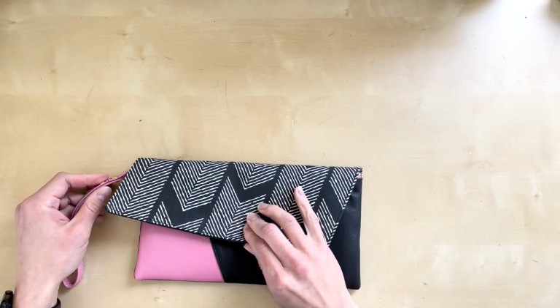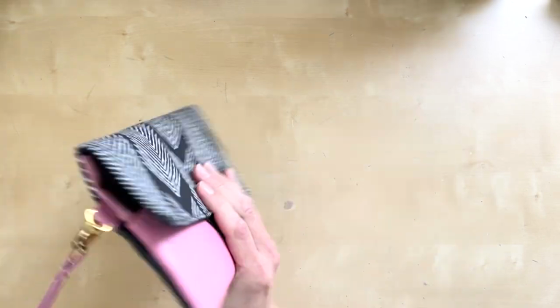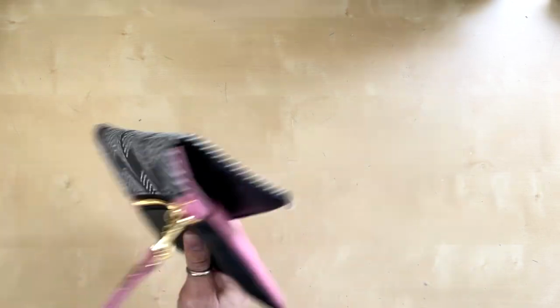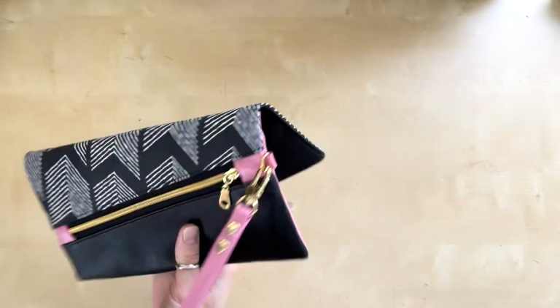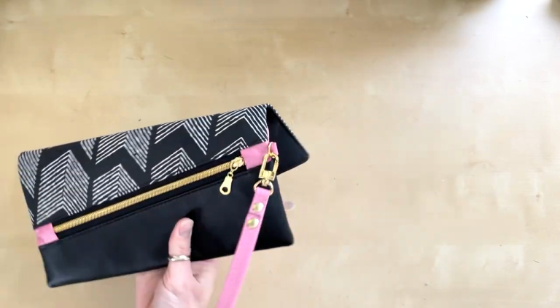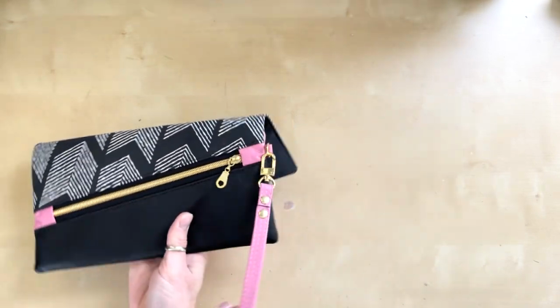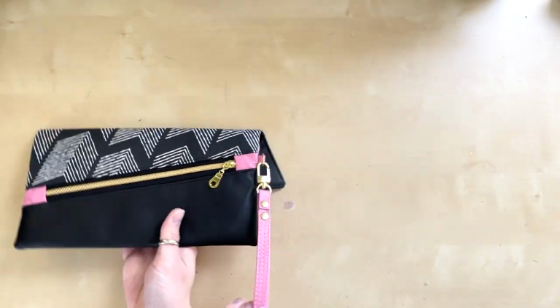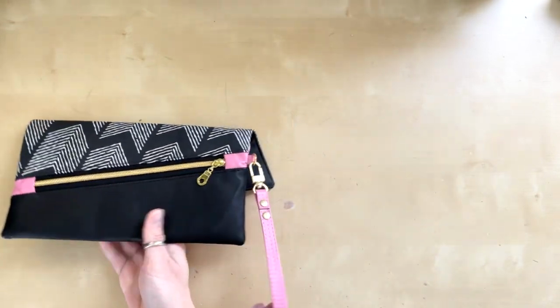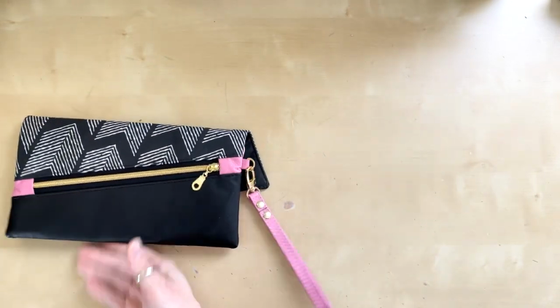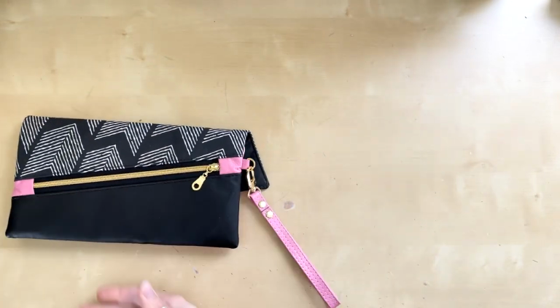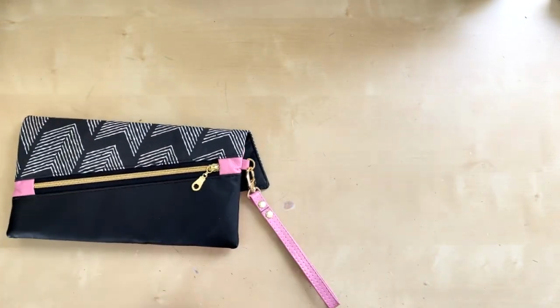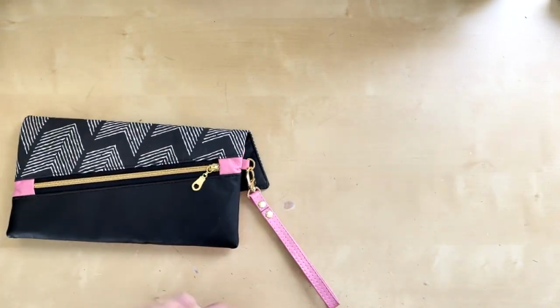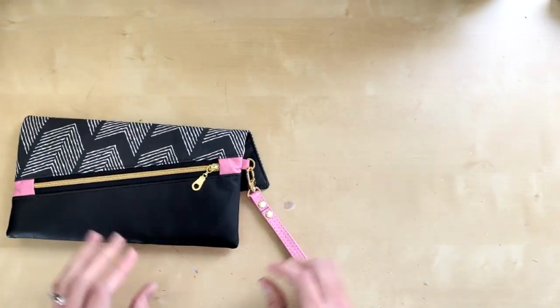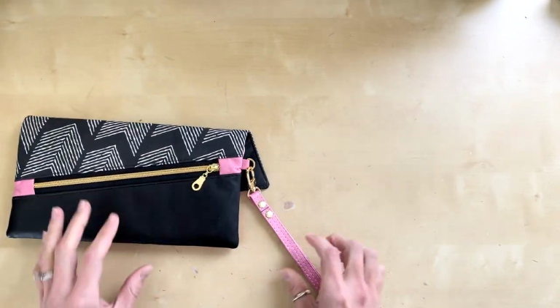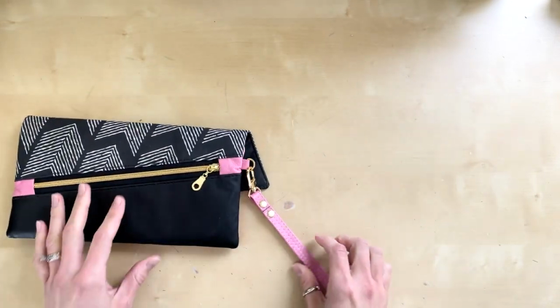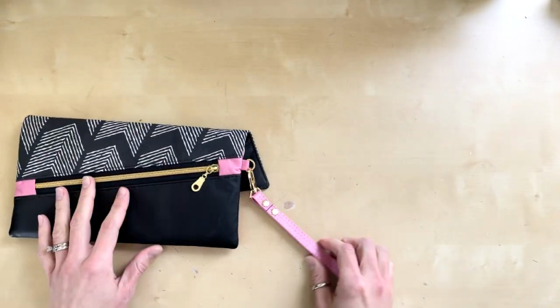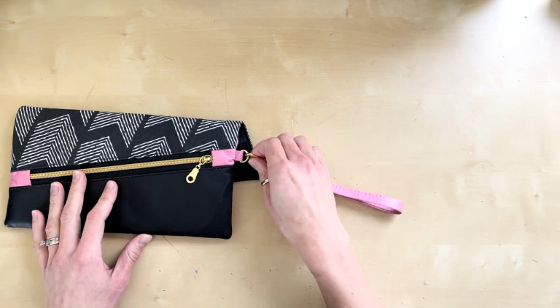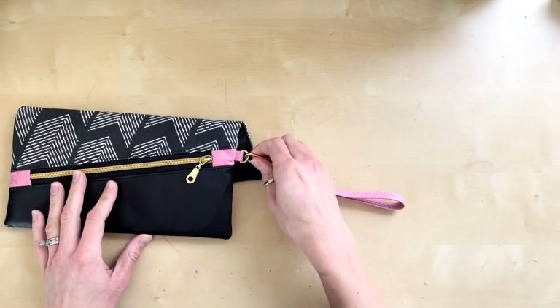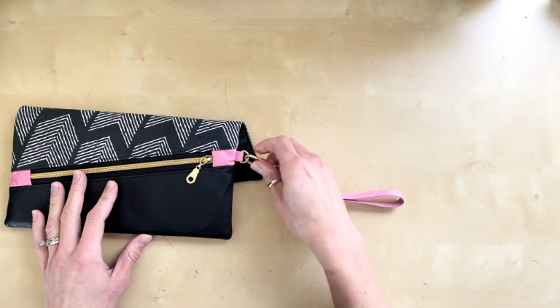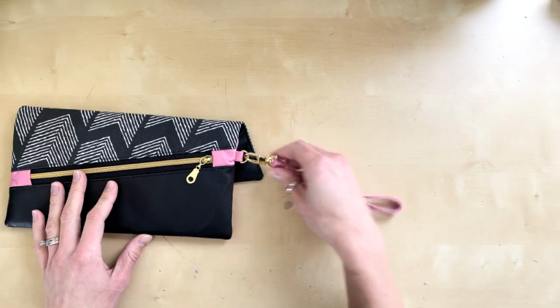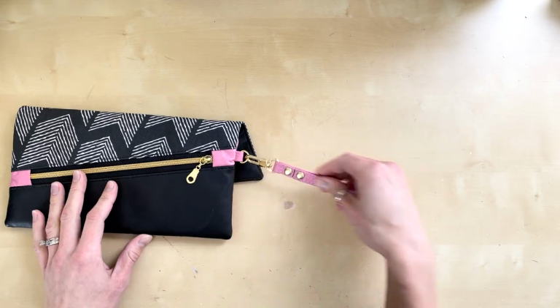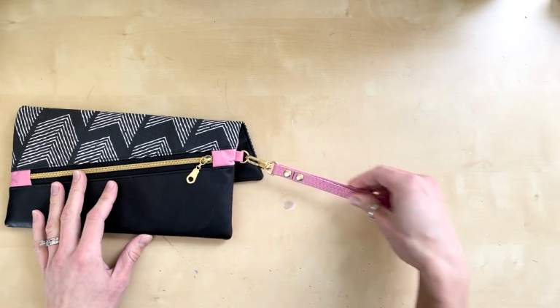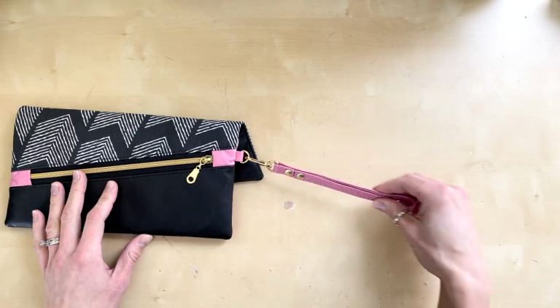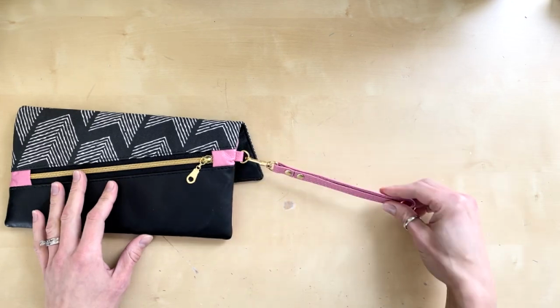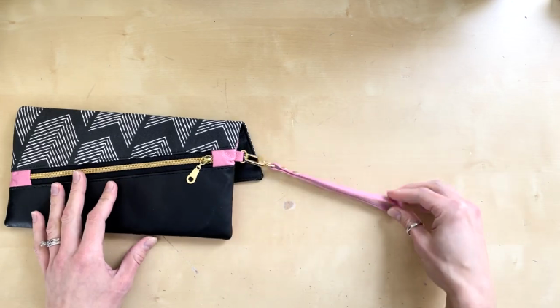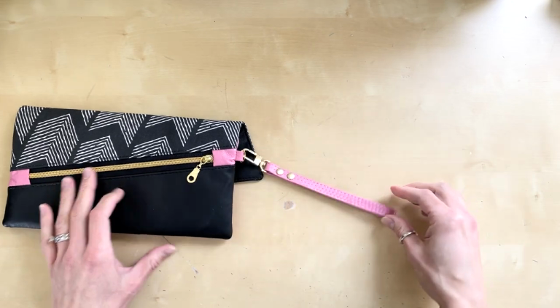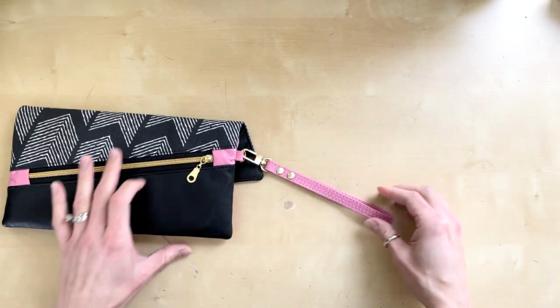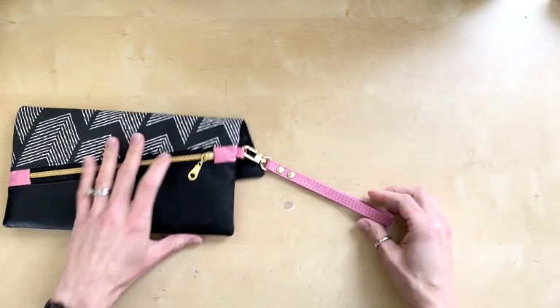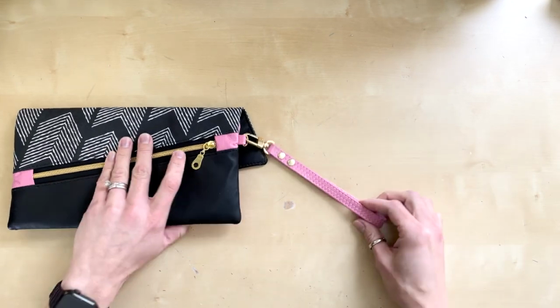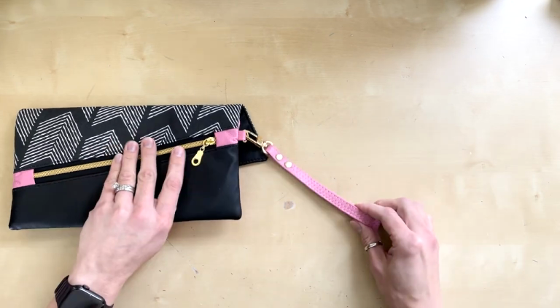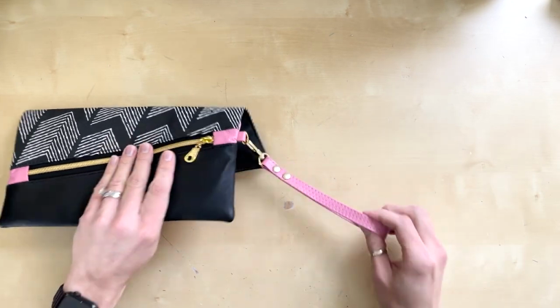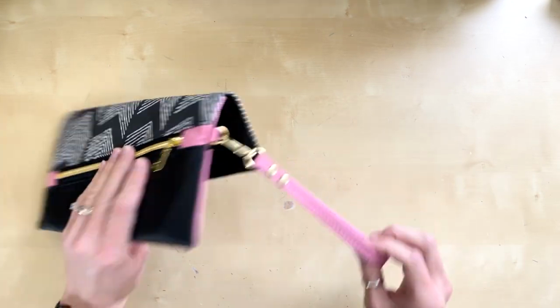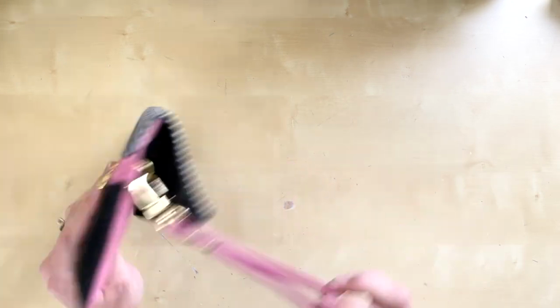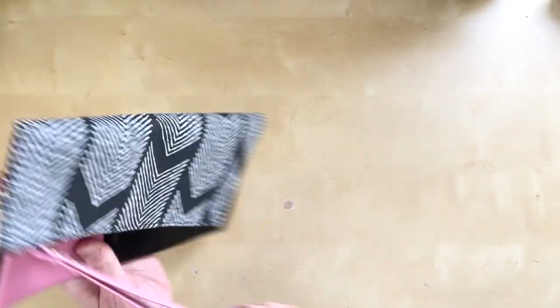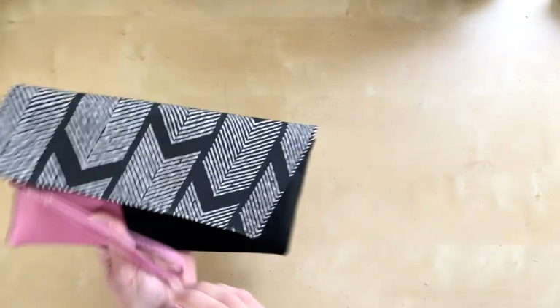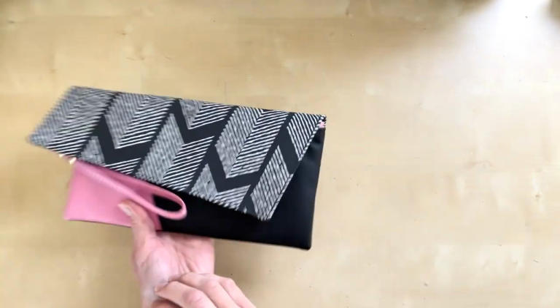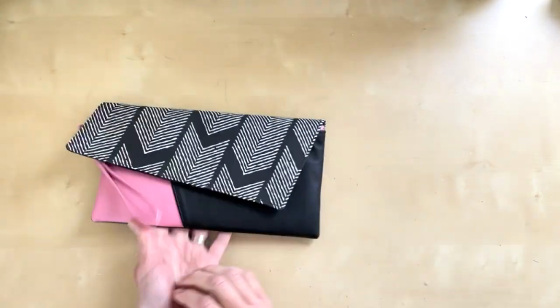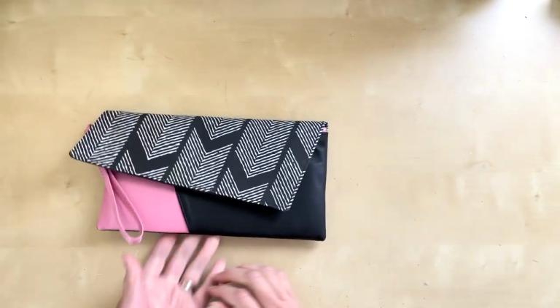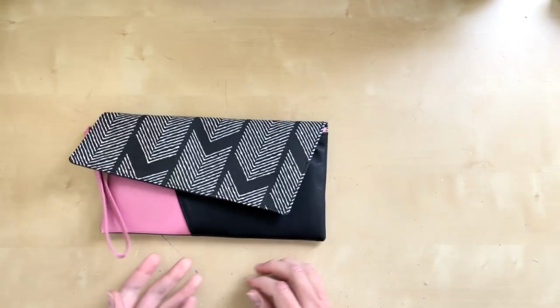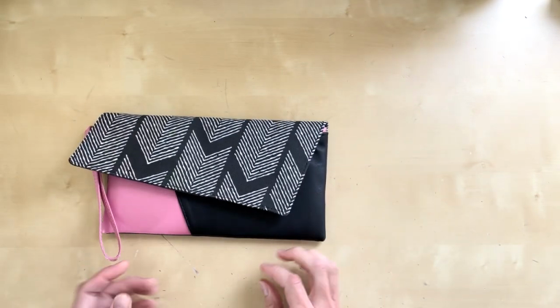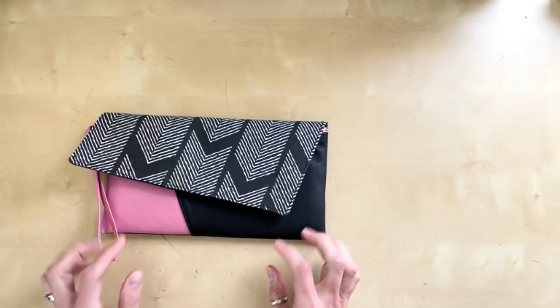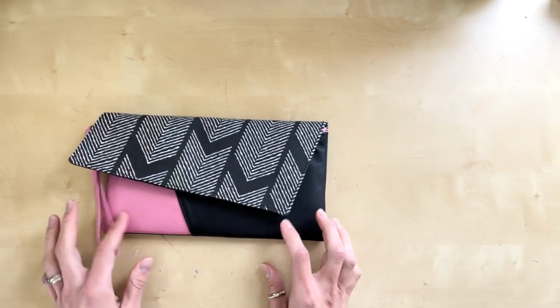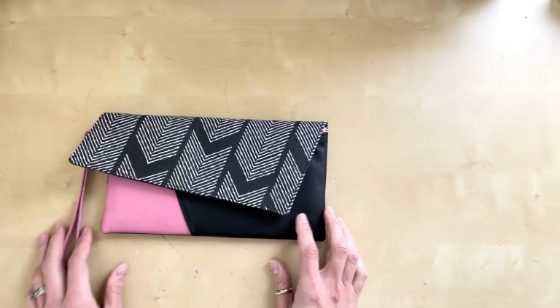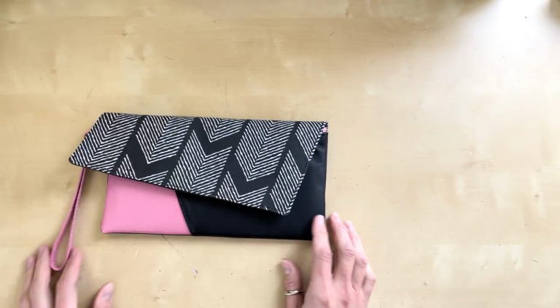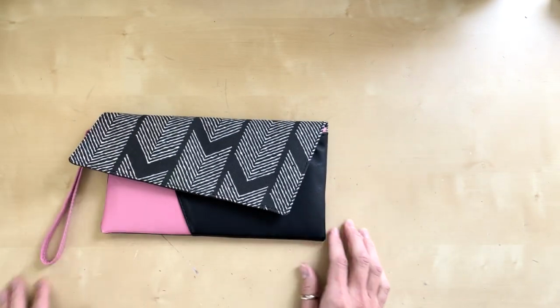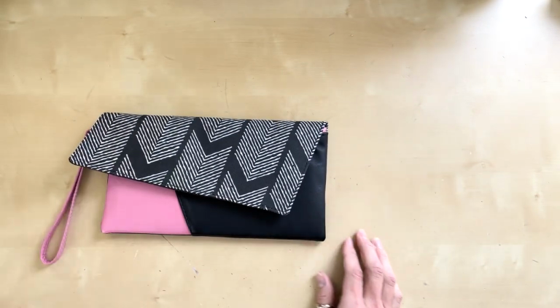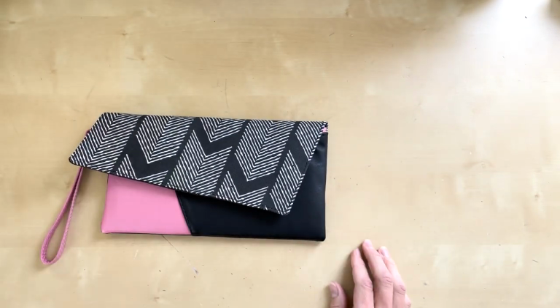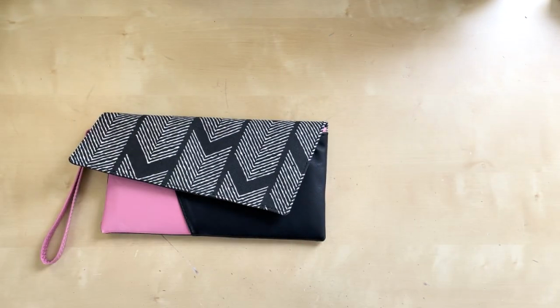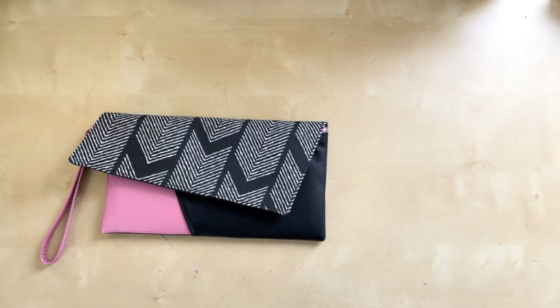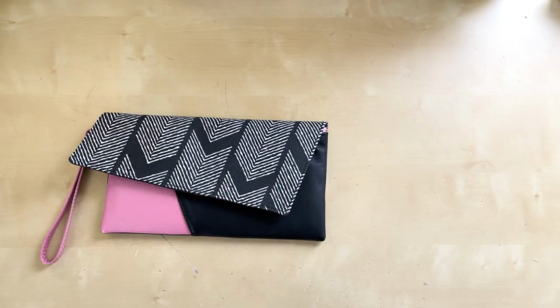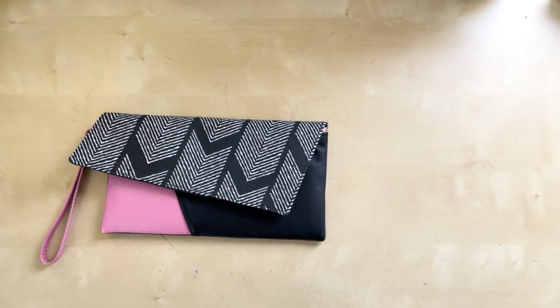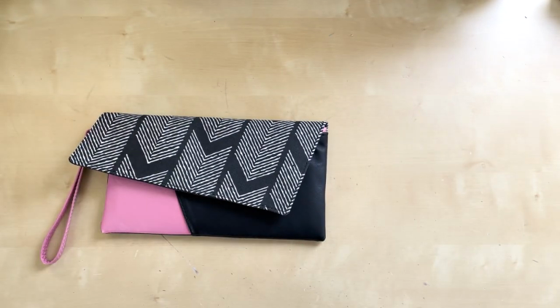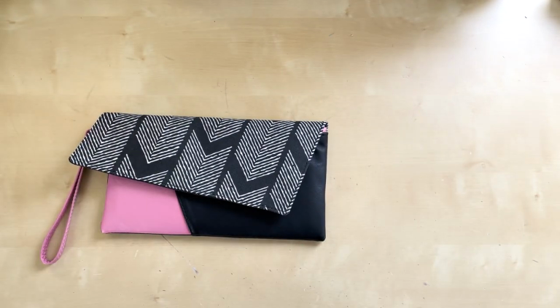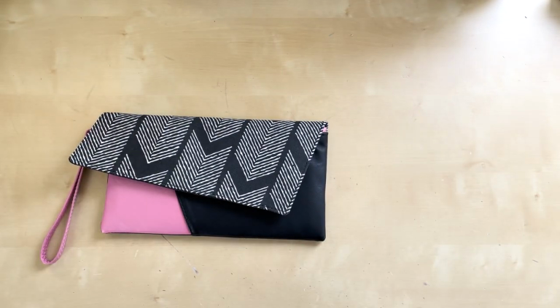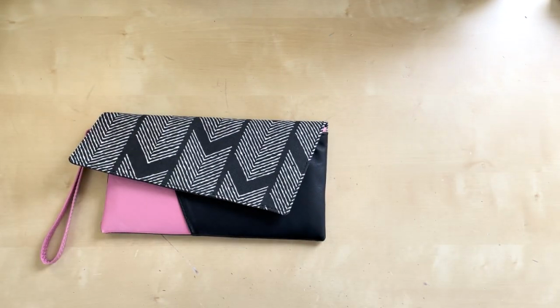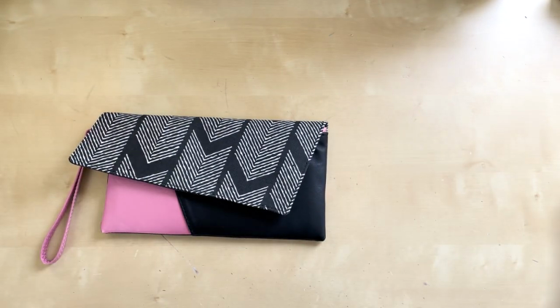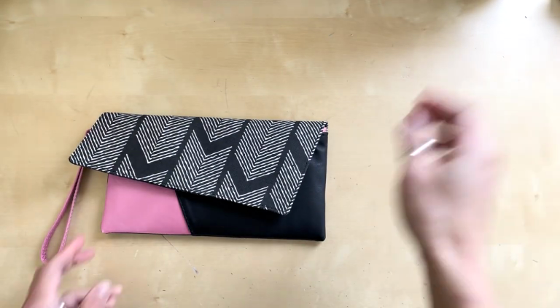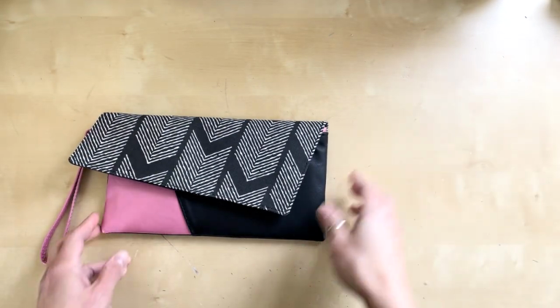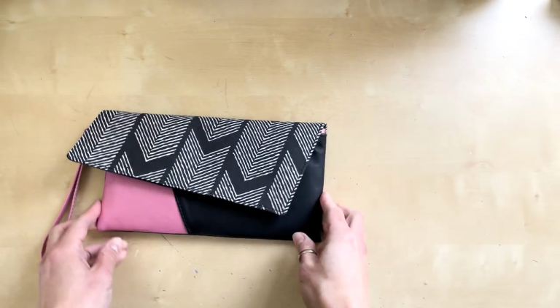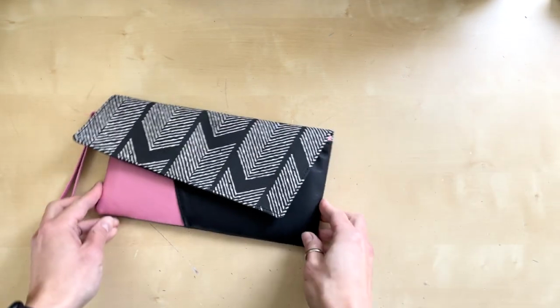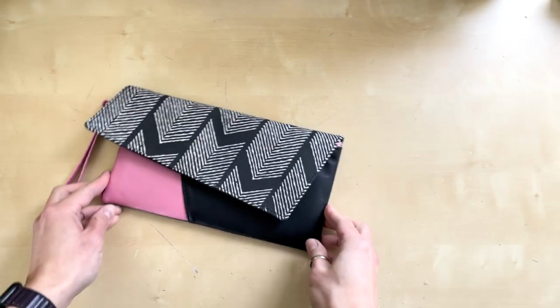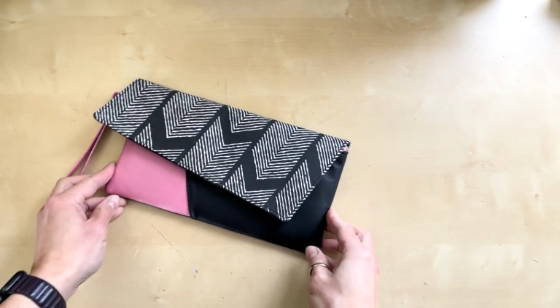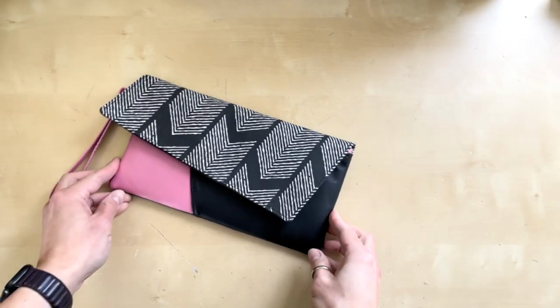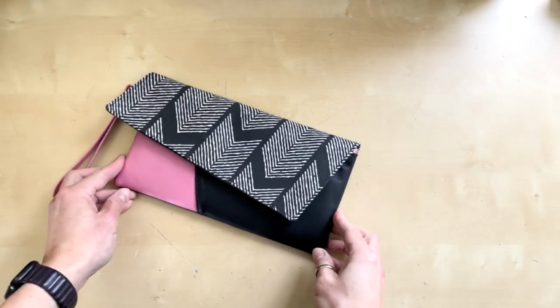This pattern includes a removable wrist strap with the option to add a second connector to make it a crossbody bag.